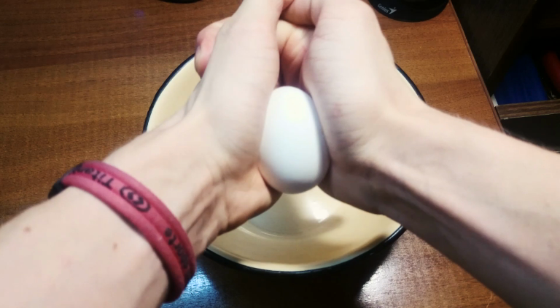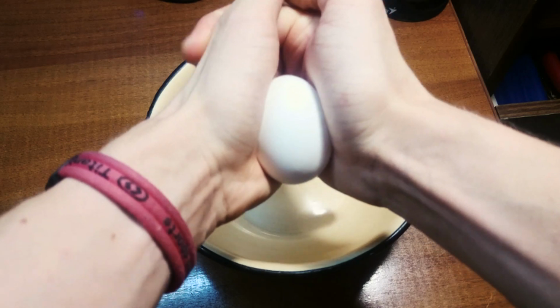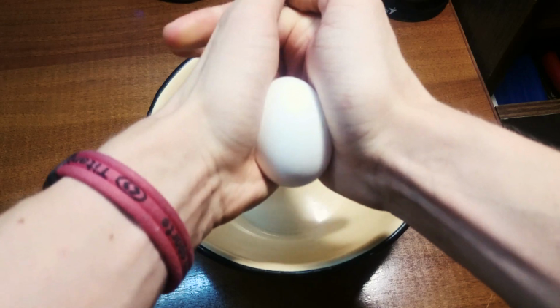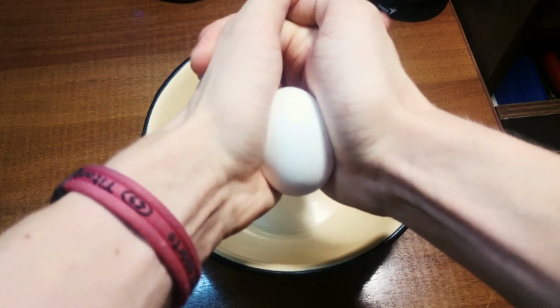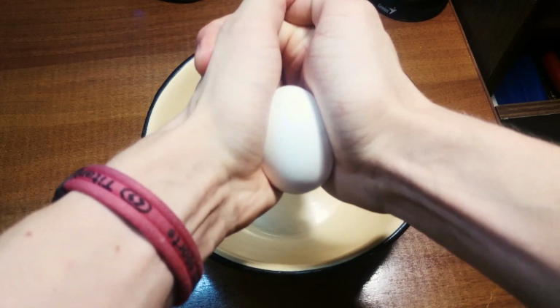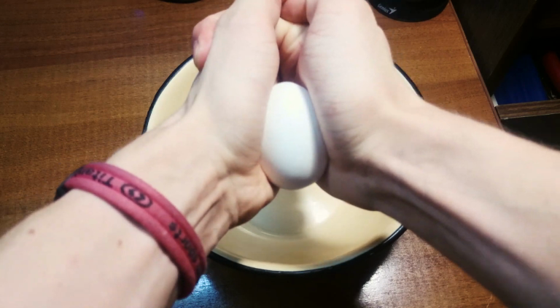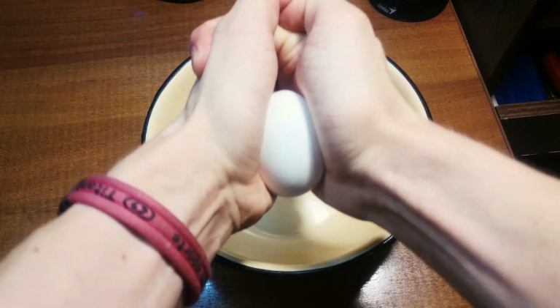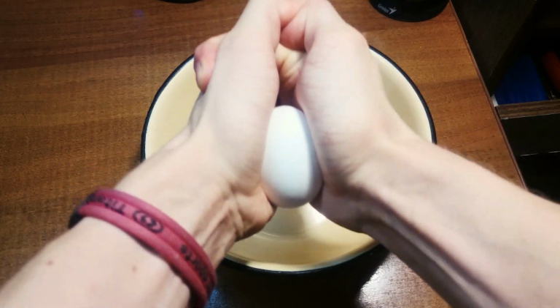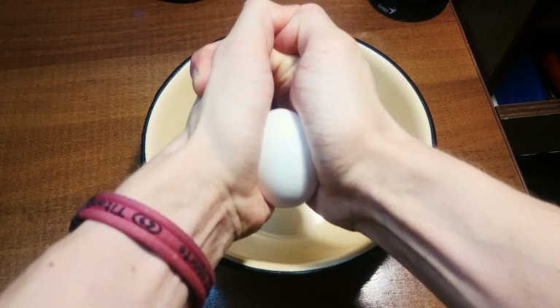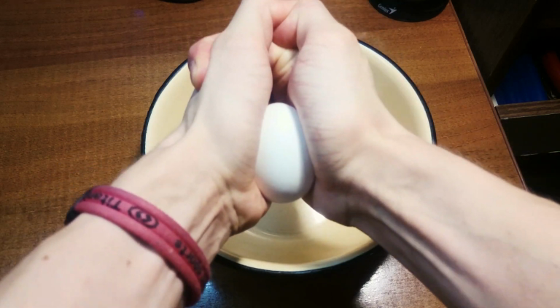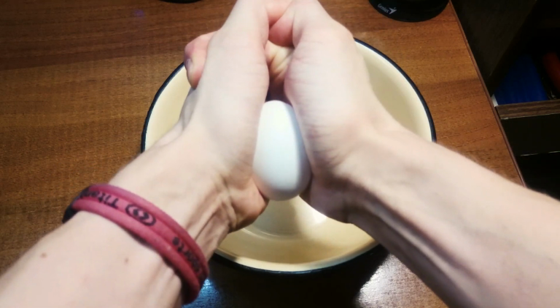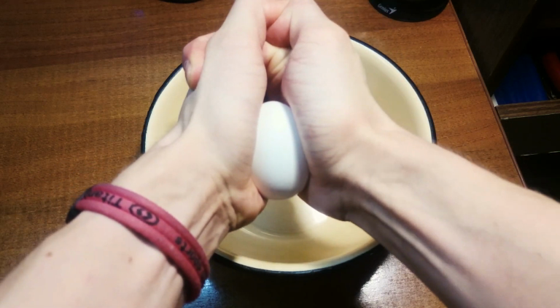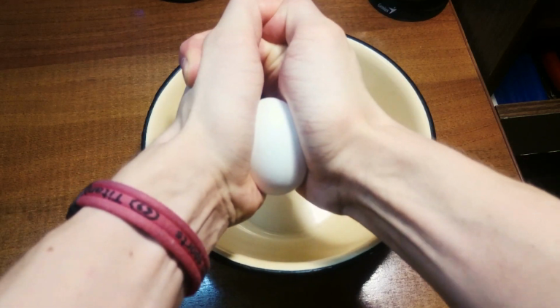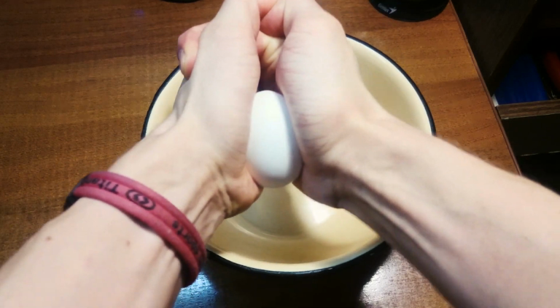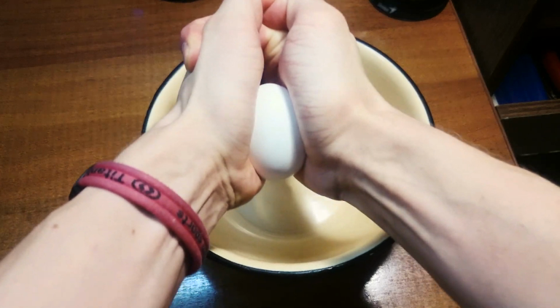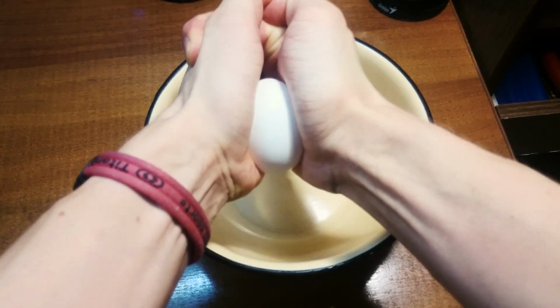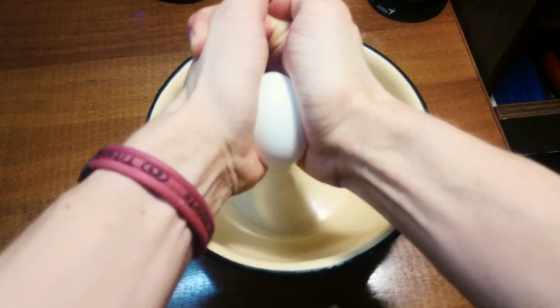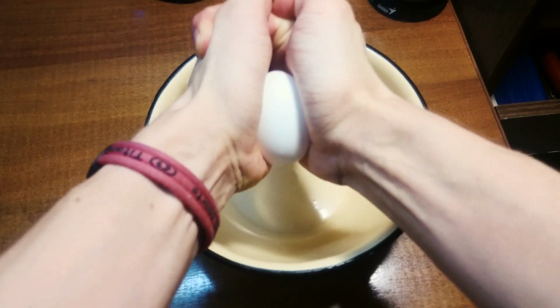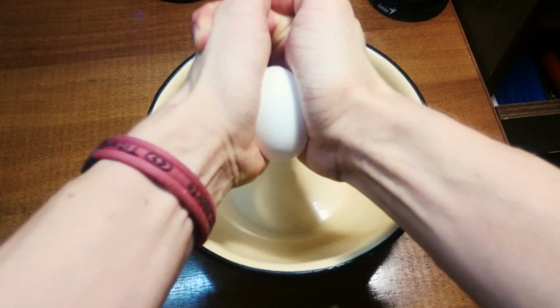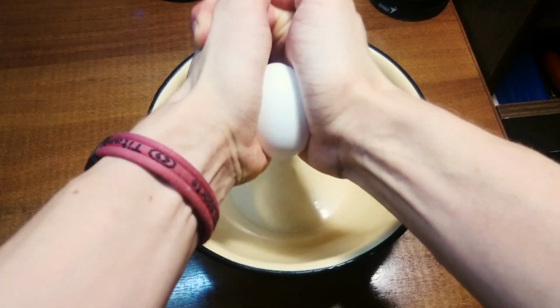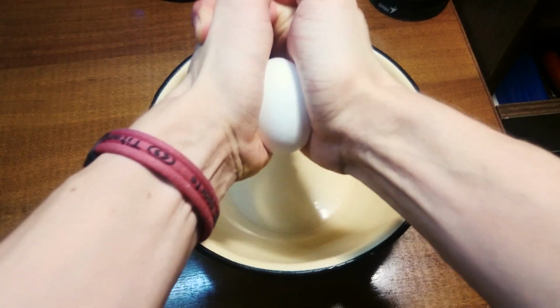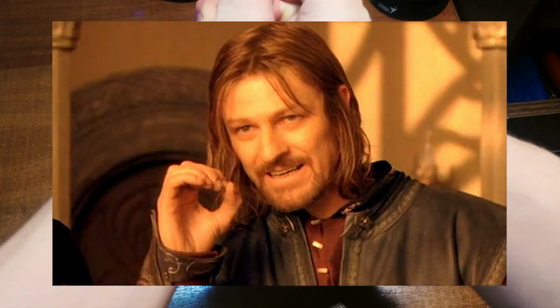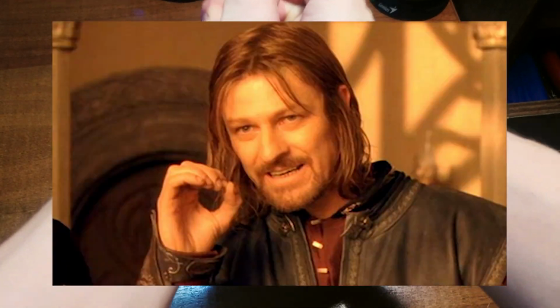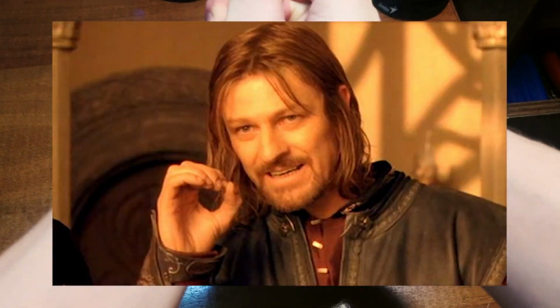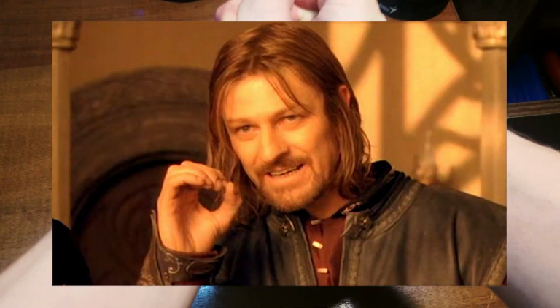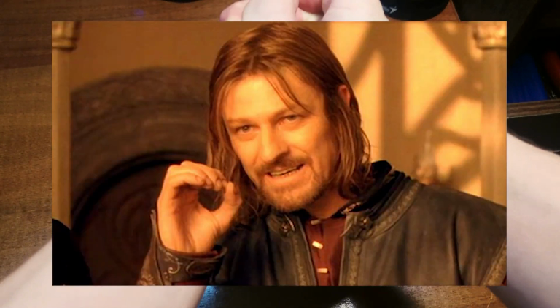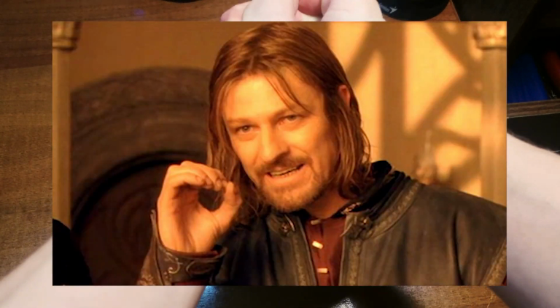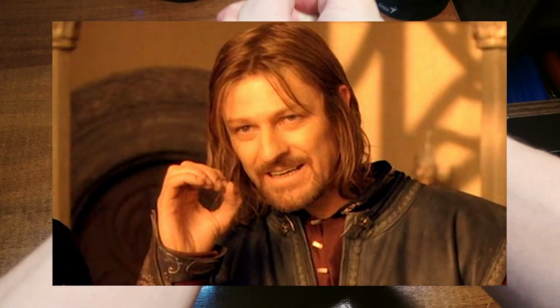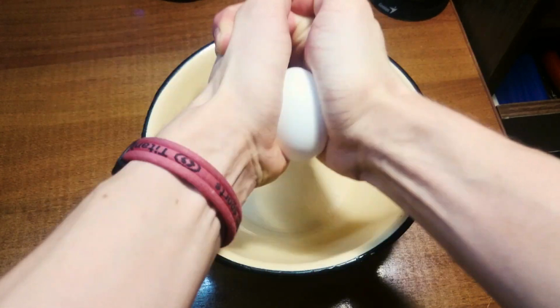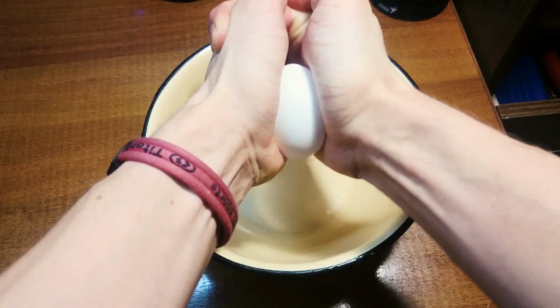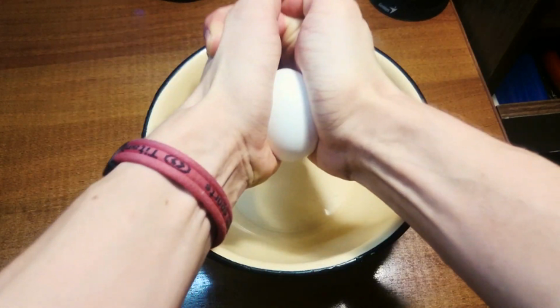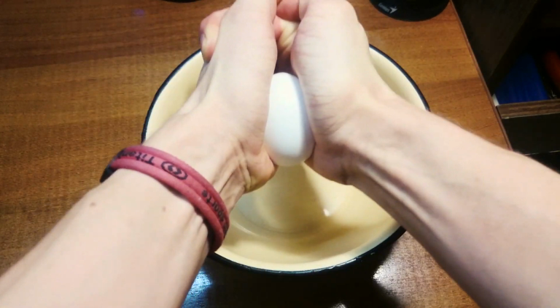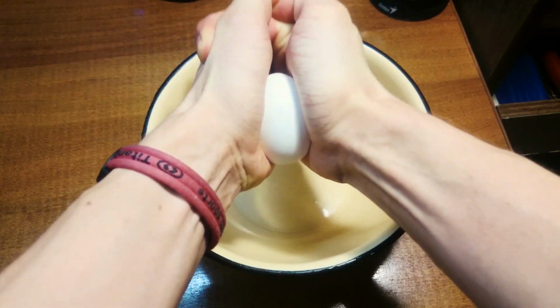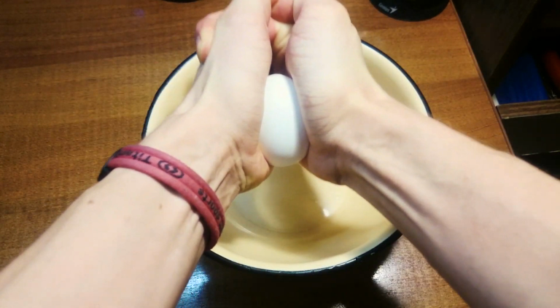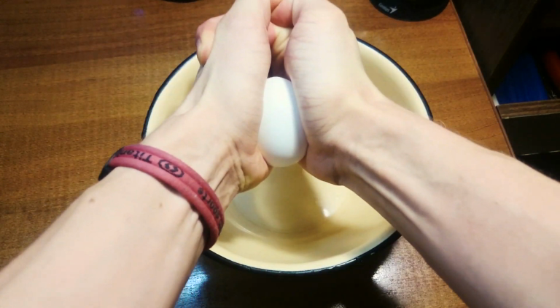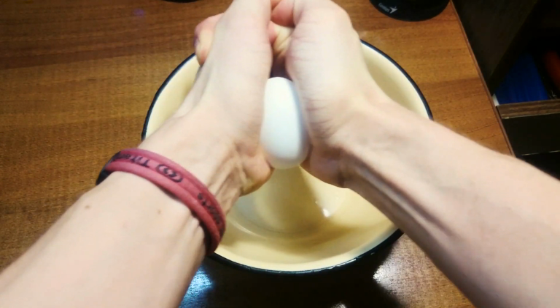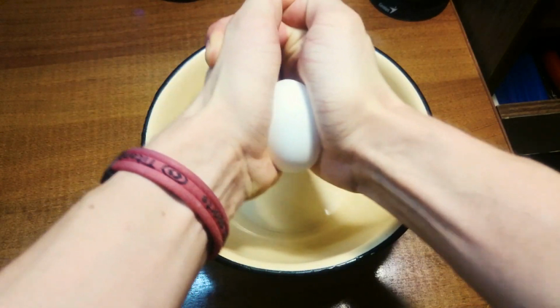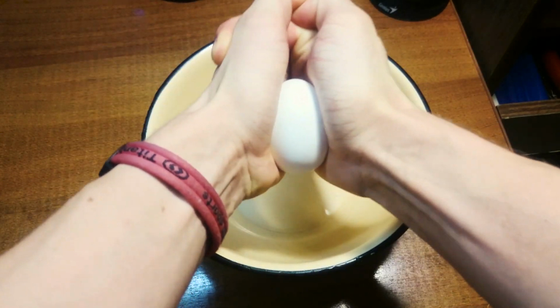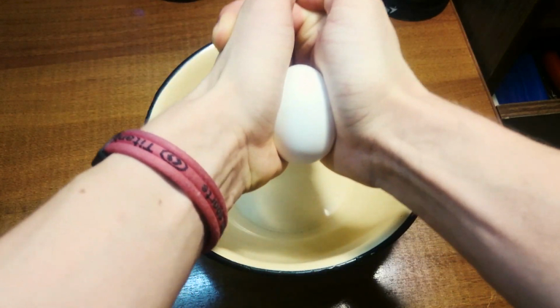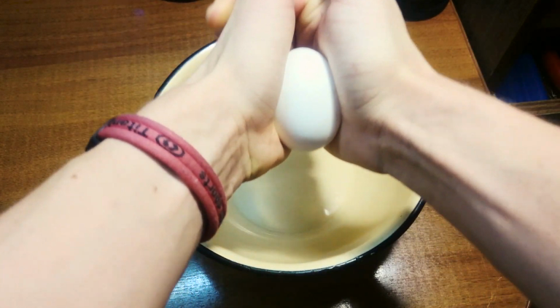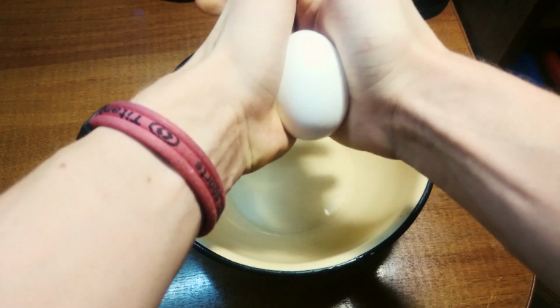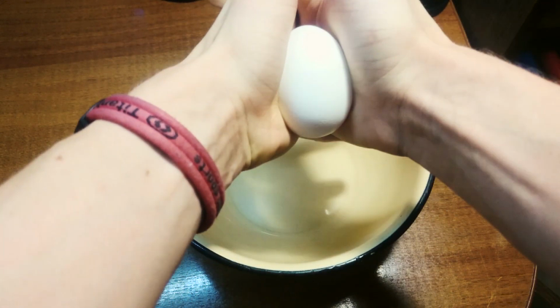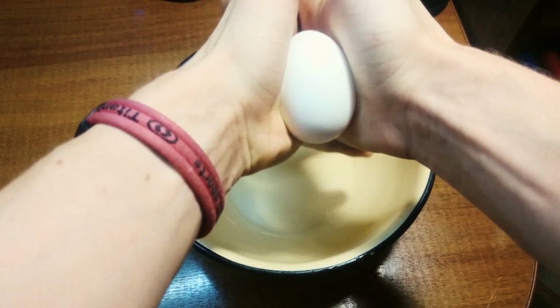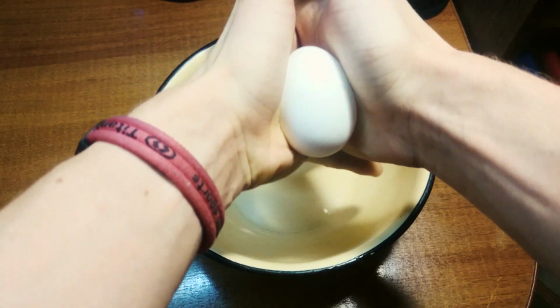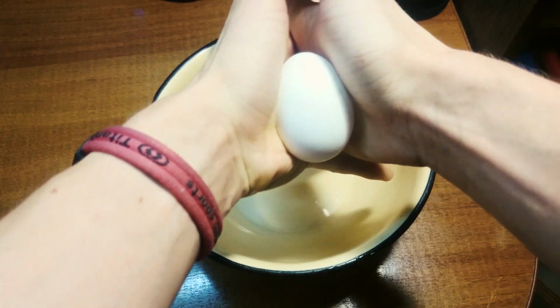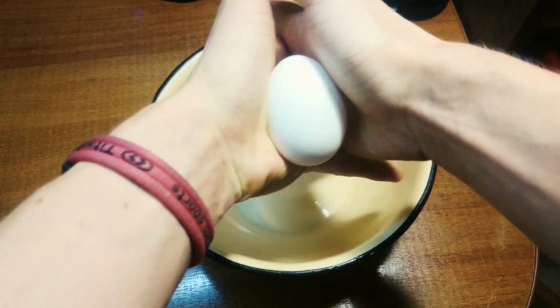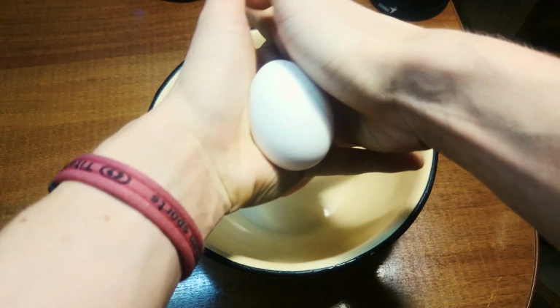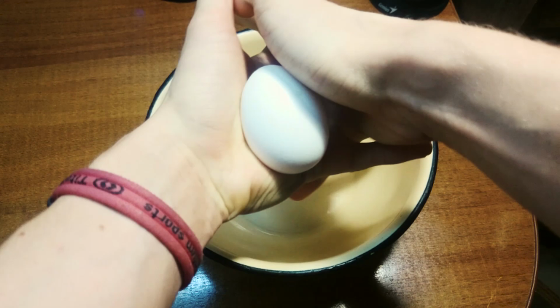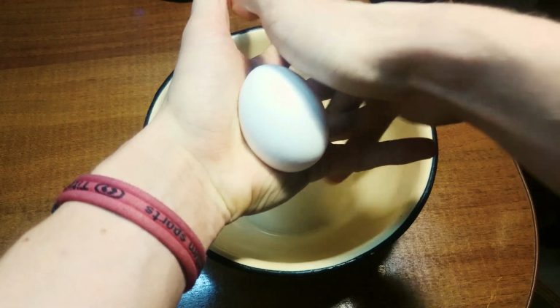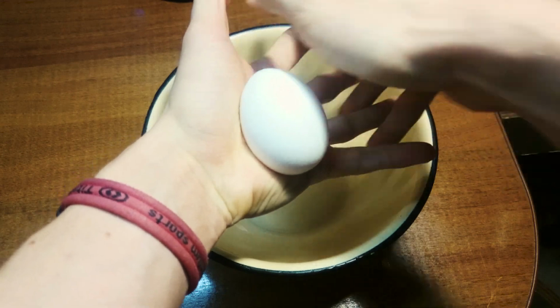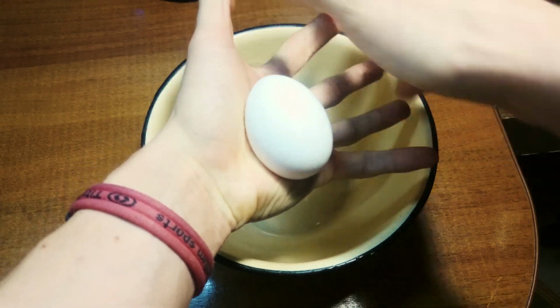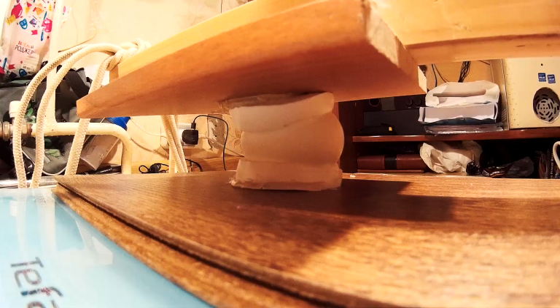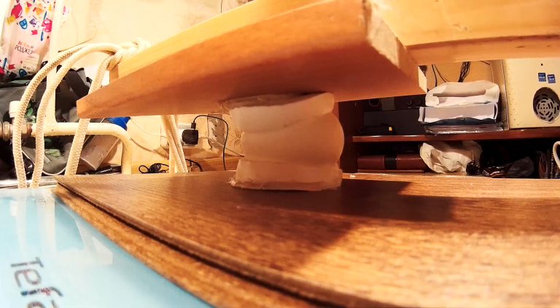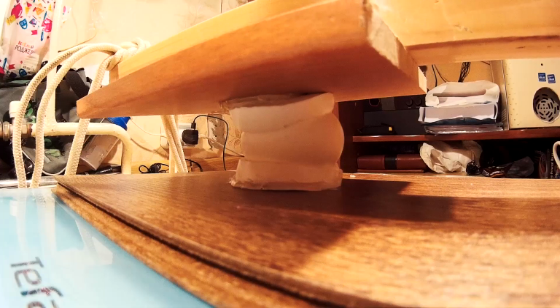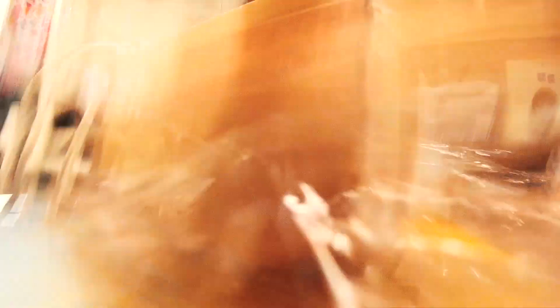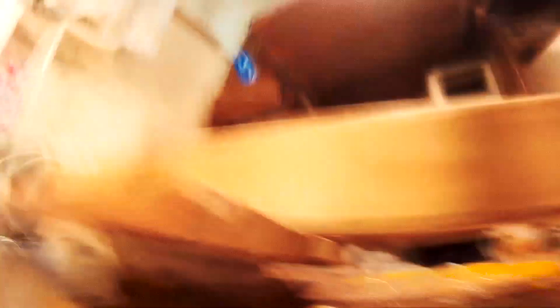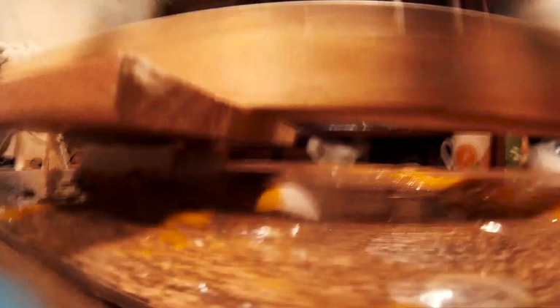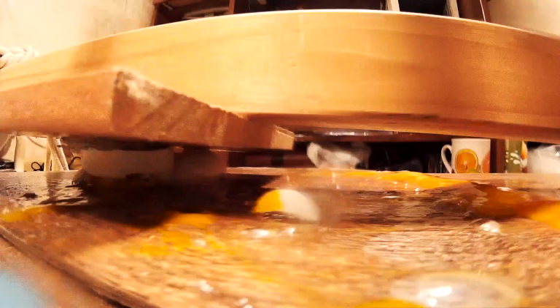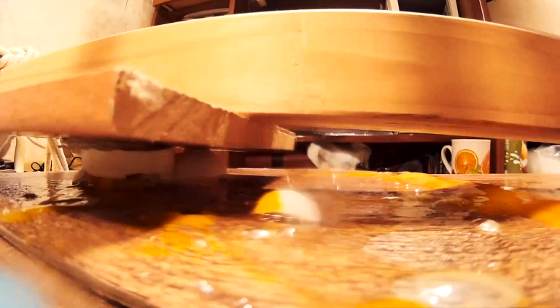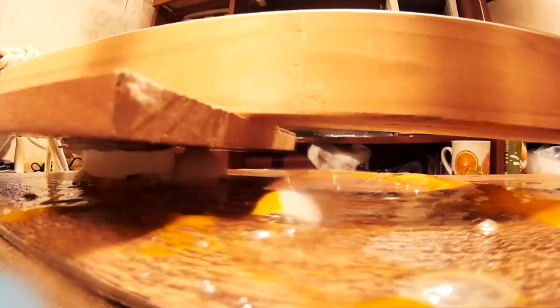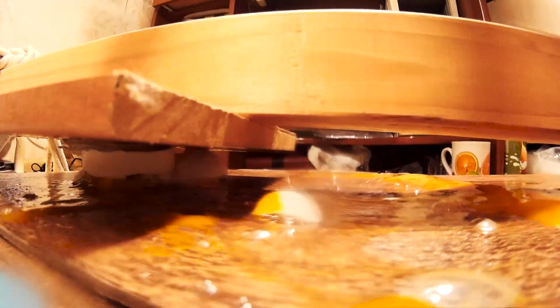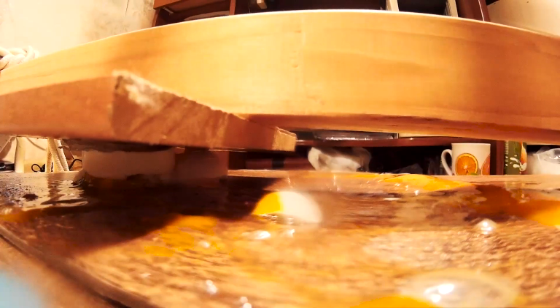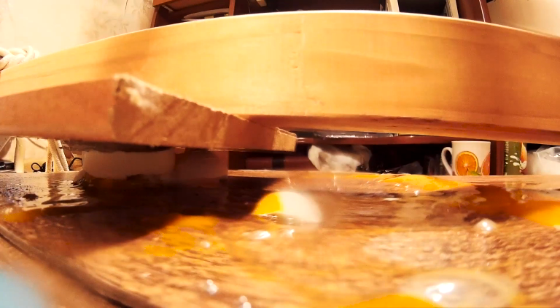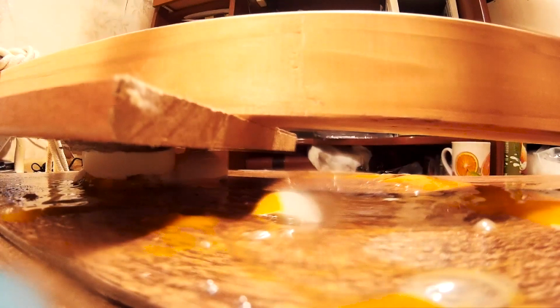Hey, there is a legend that you can't crash an egg by pressing it between your palms, so let's check it.